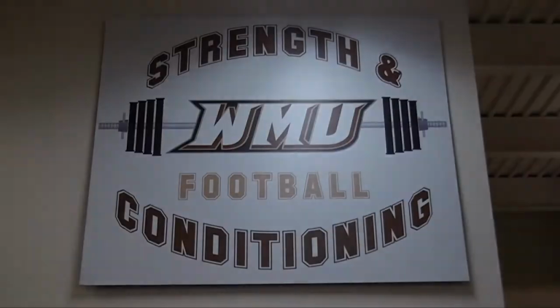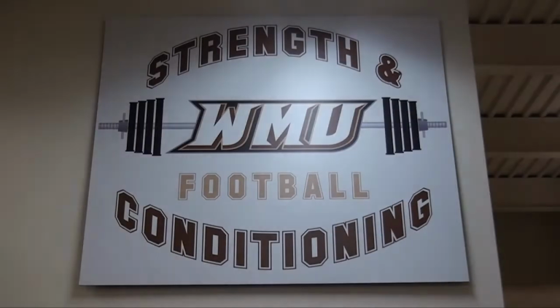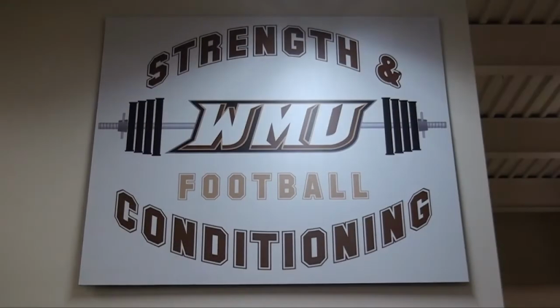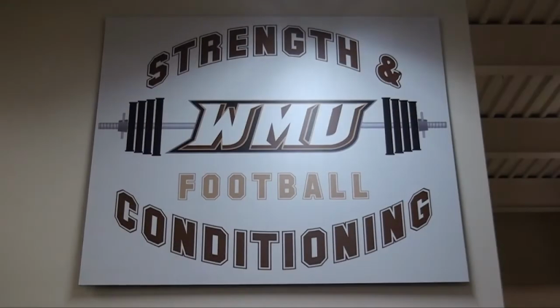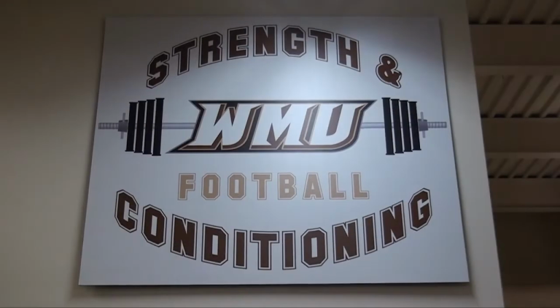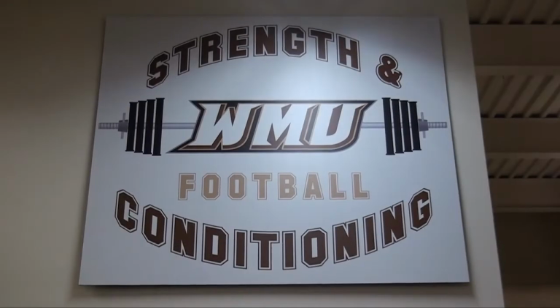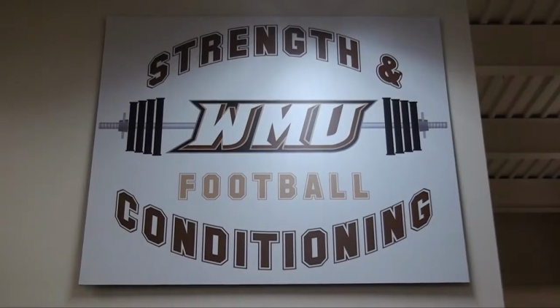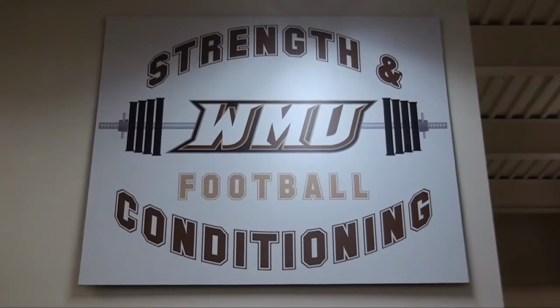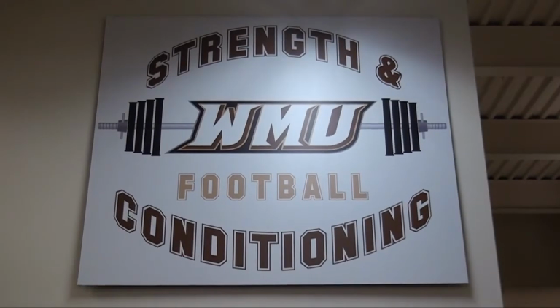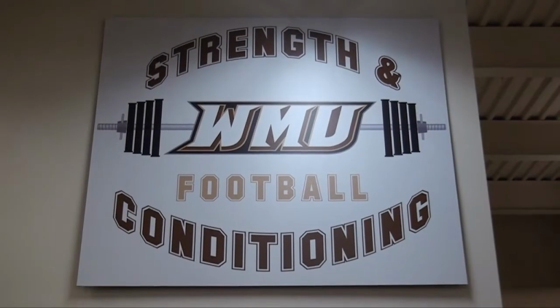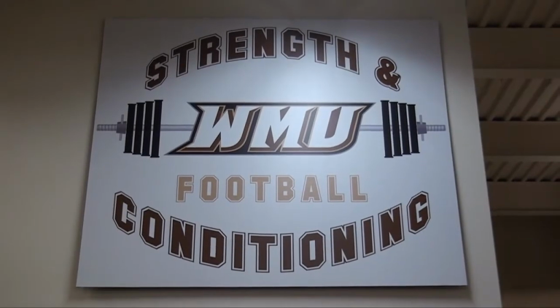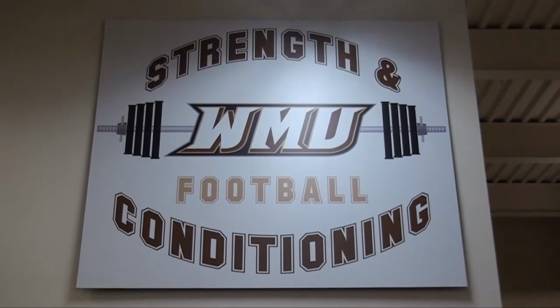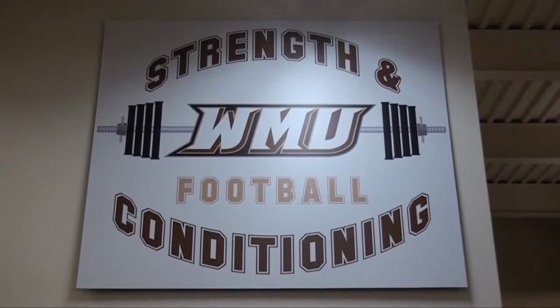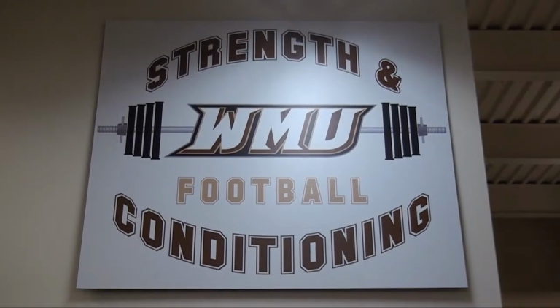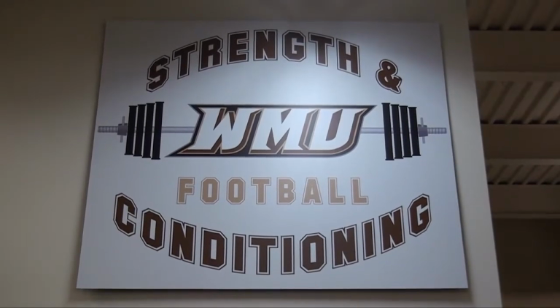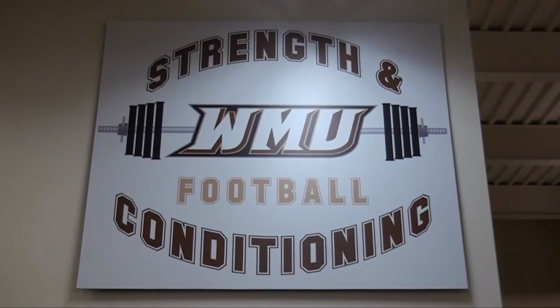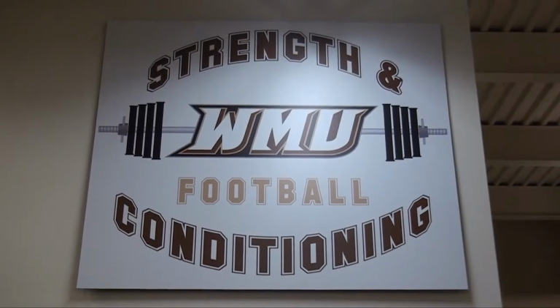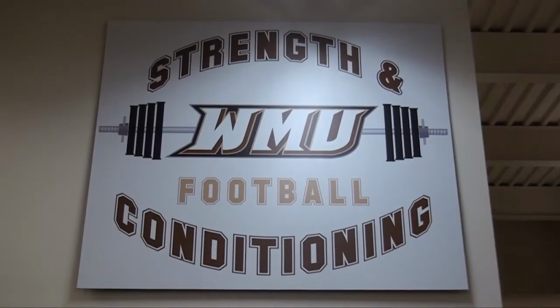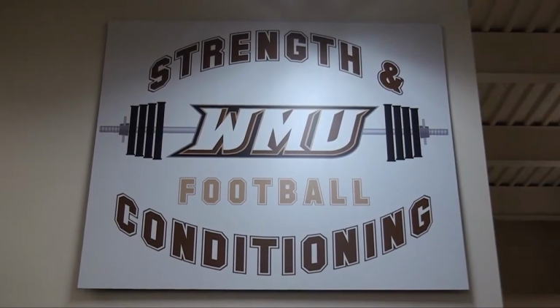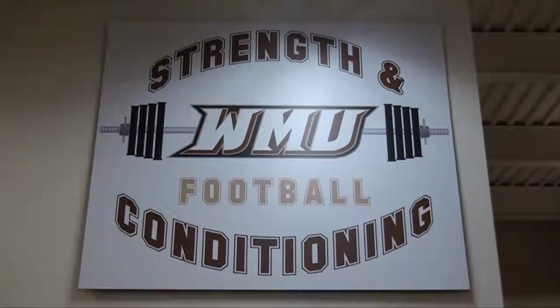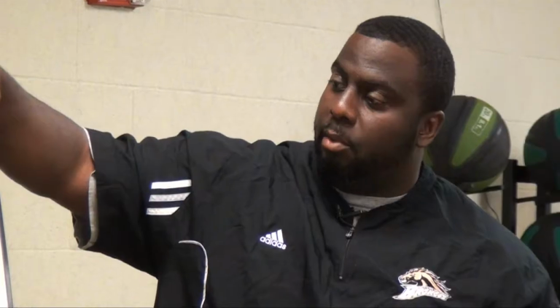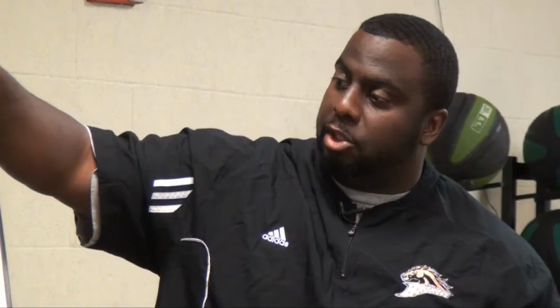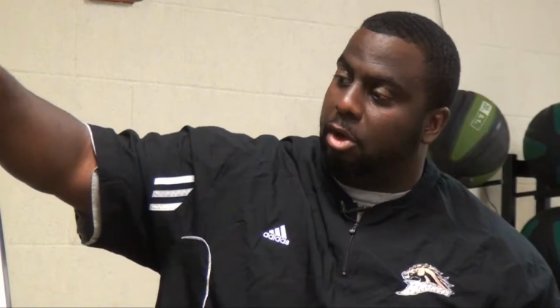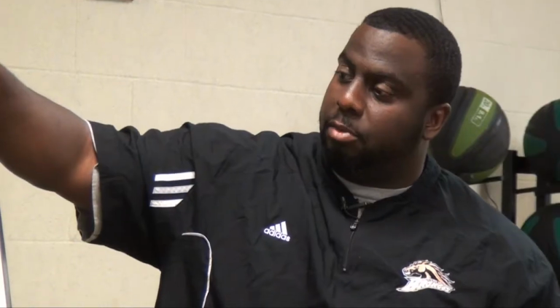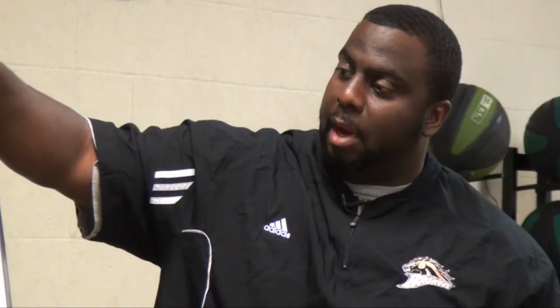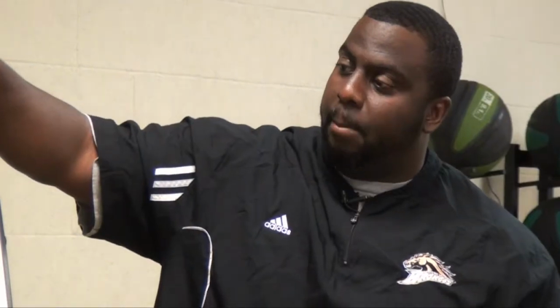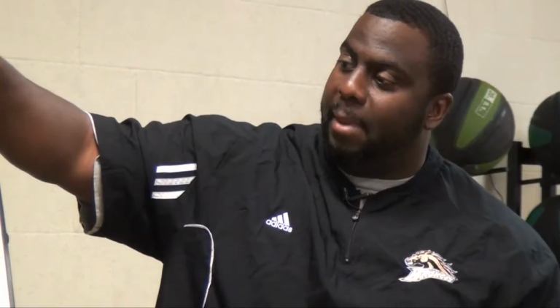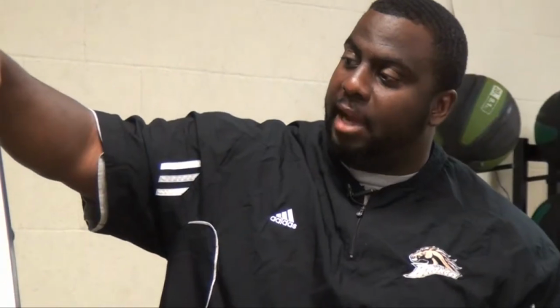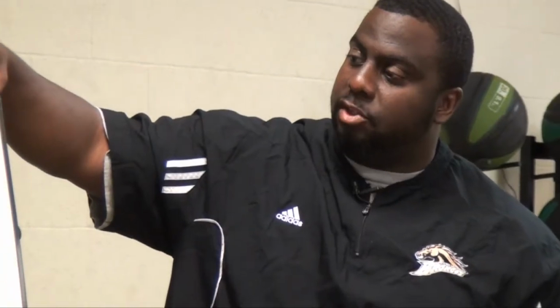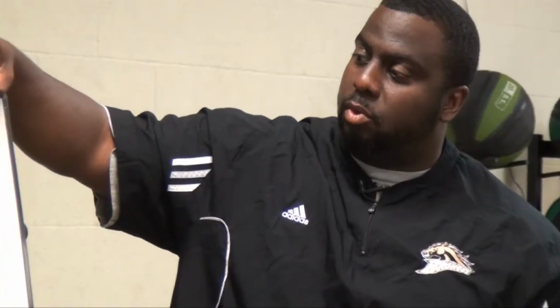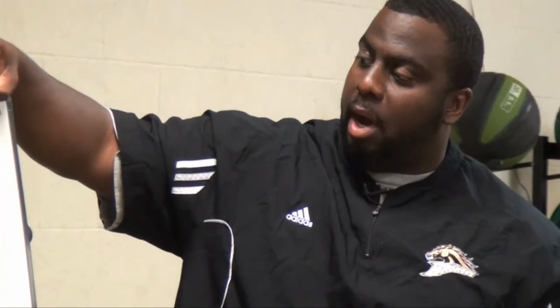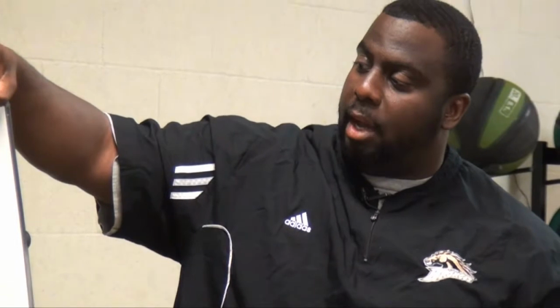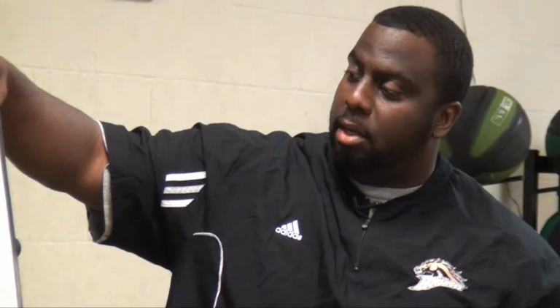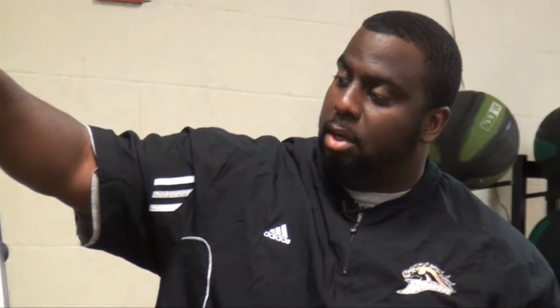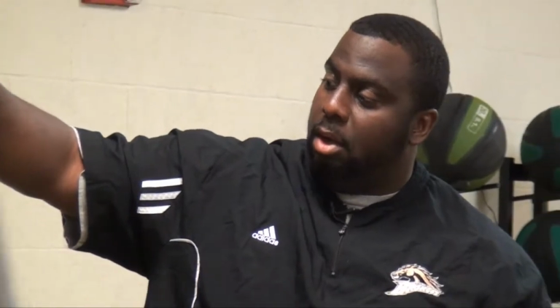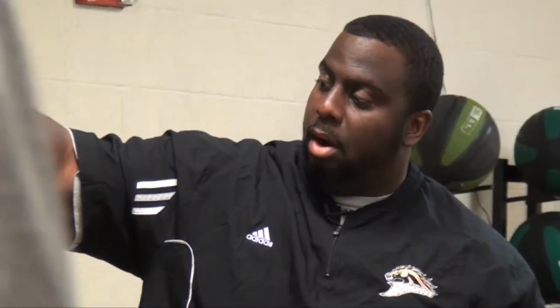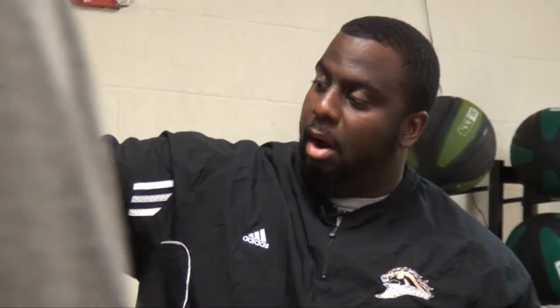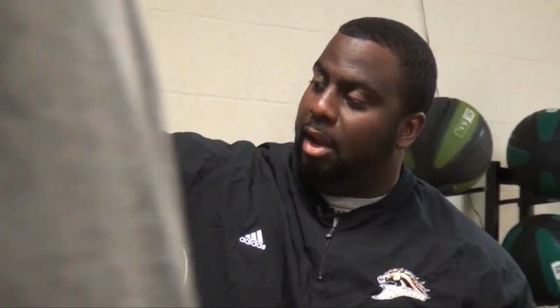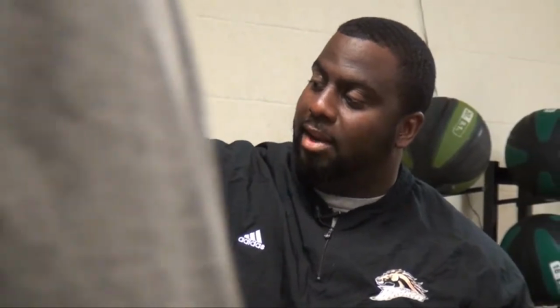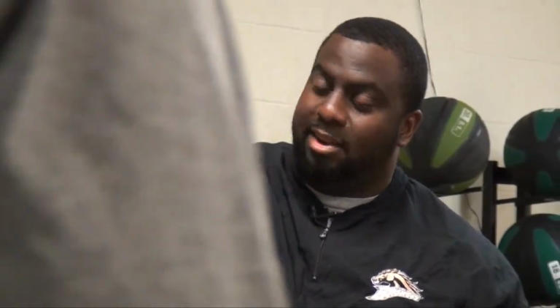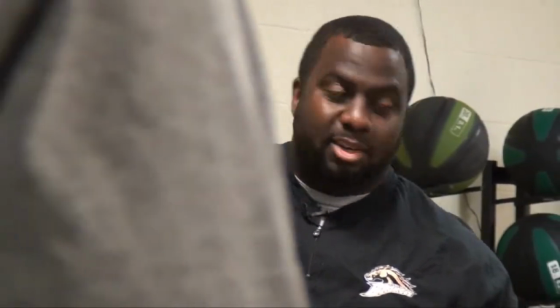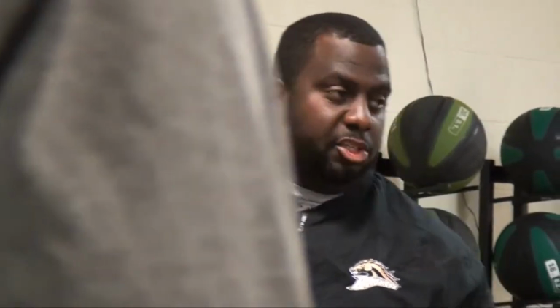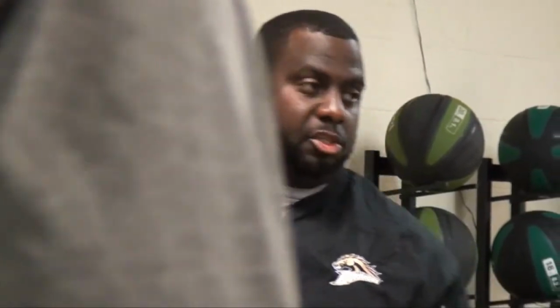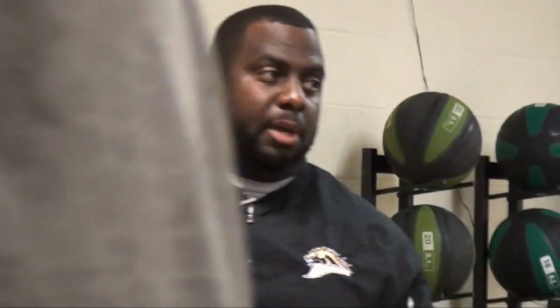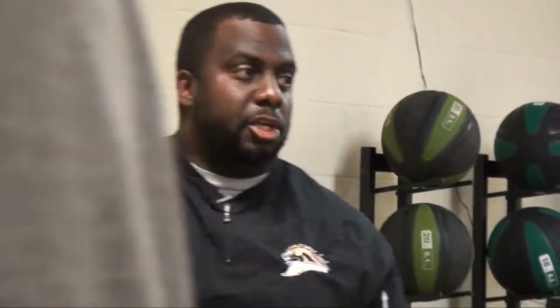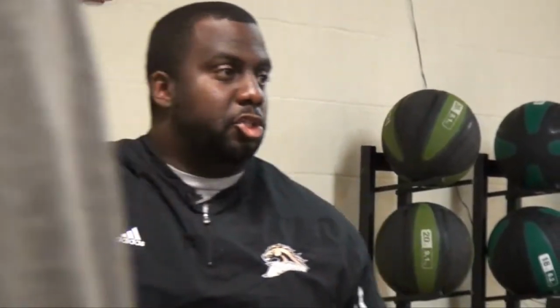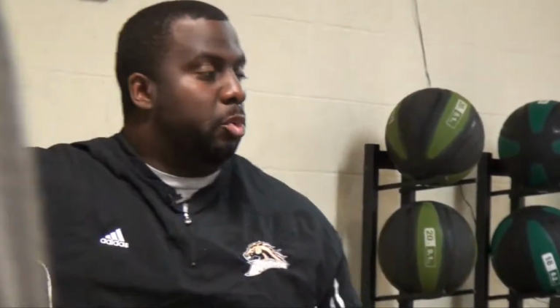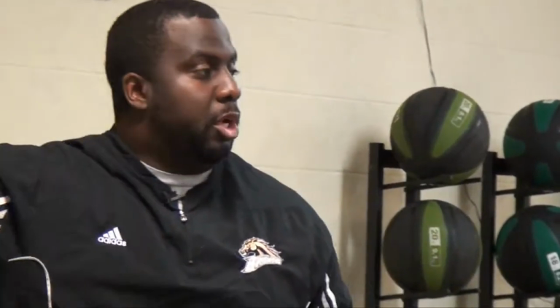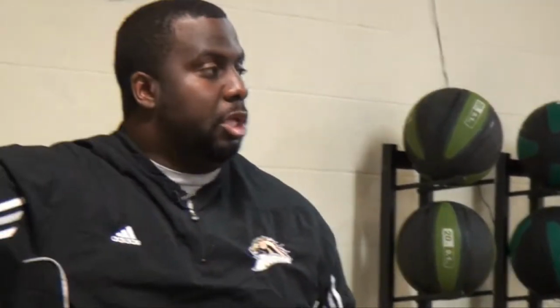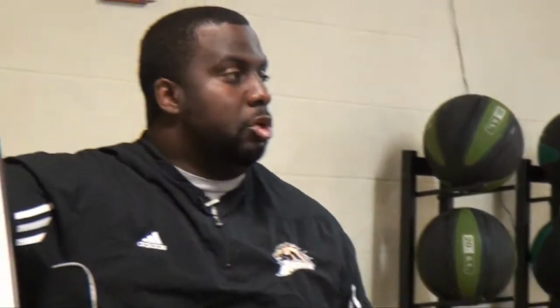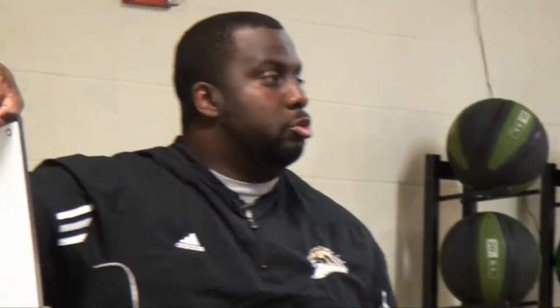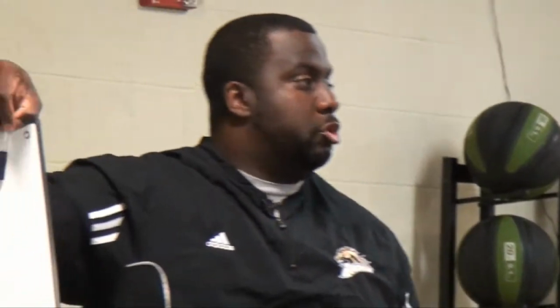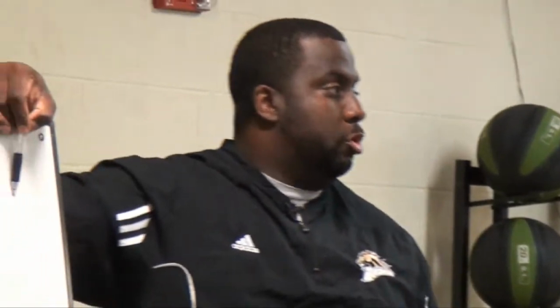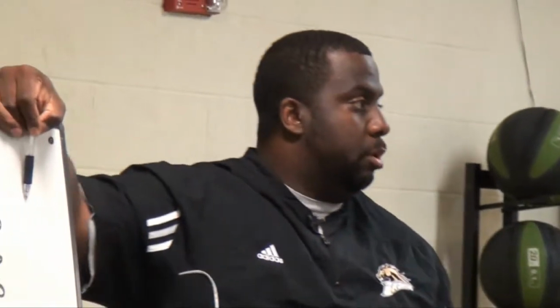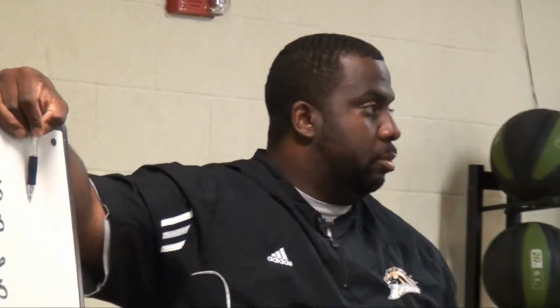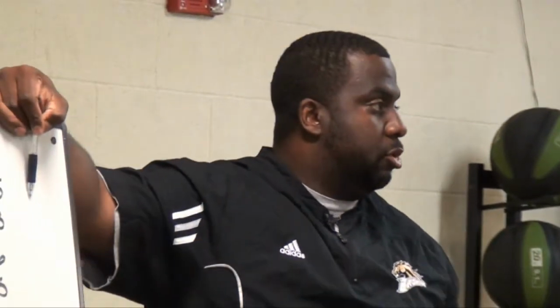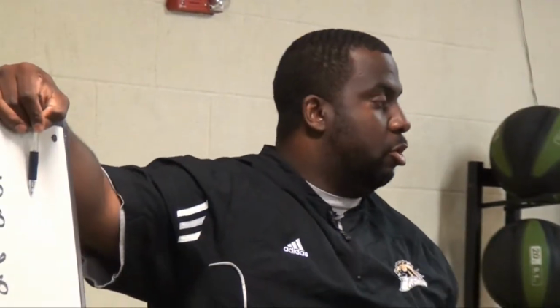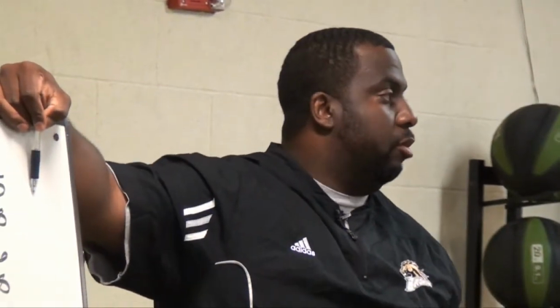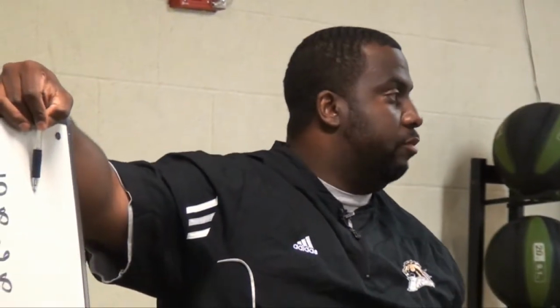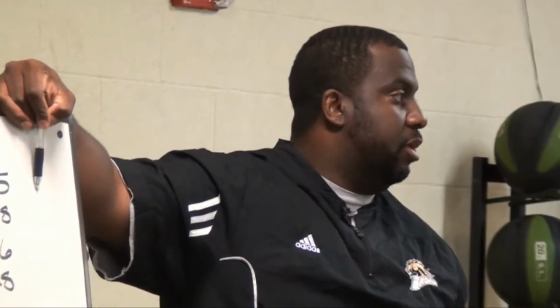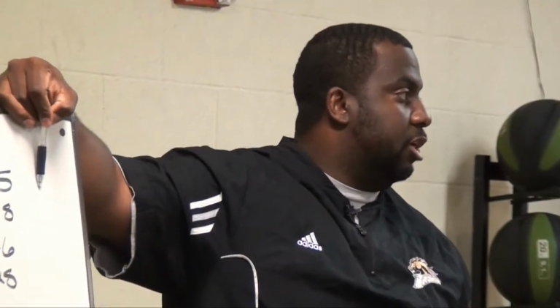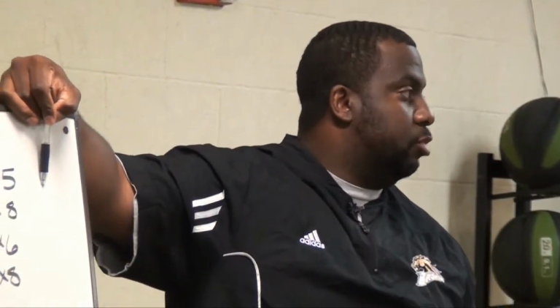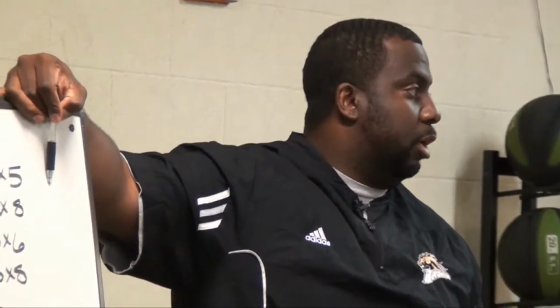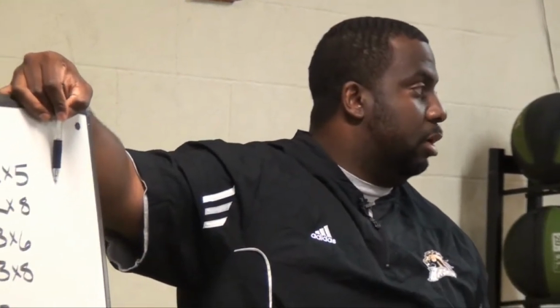Offensive line, defensive line, defensive ends — today again, like we talked about, back squat. Just making sure we're getting used to it starting for next week.